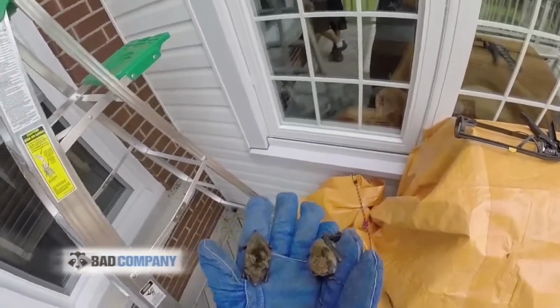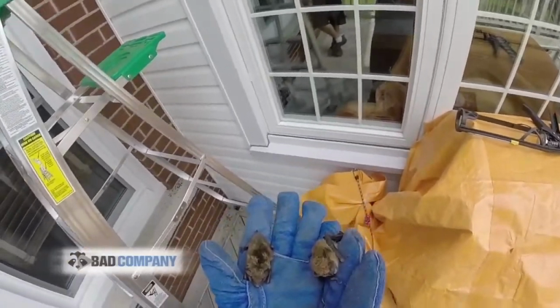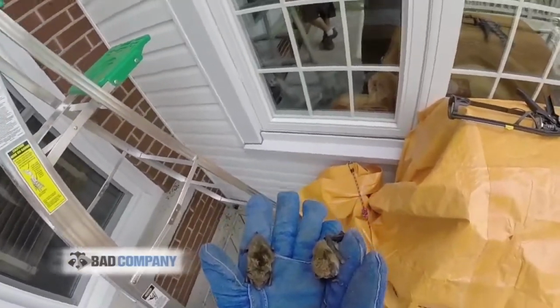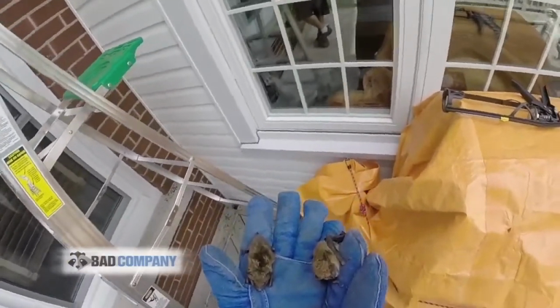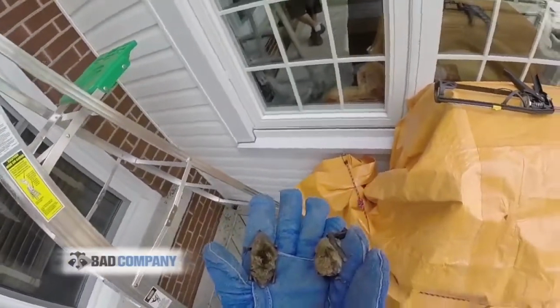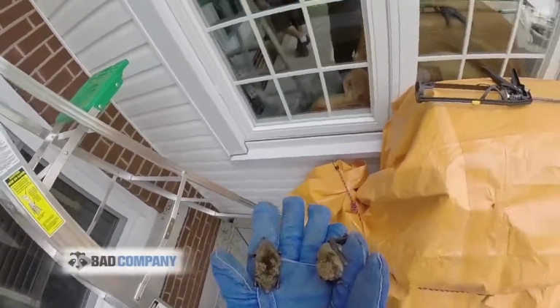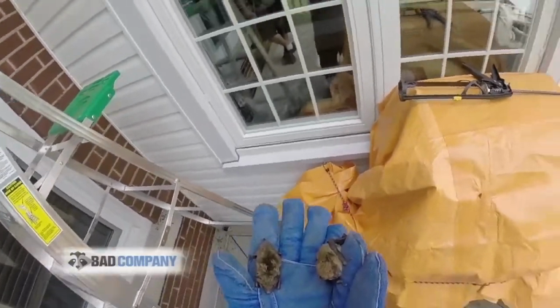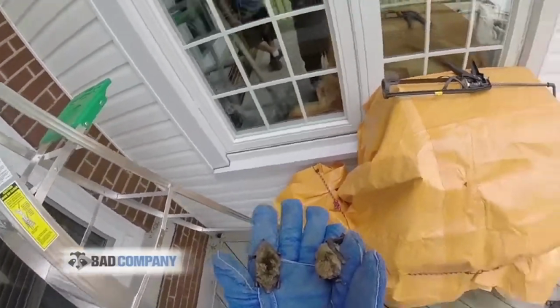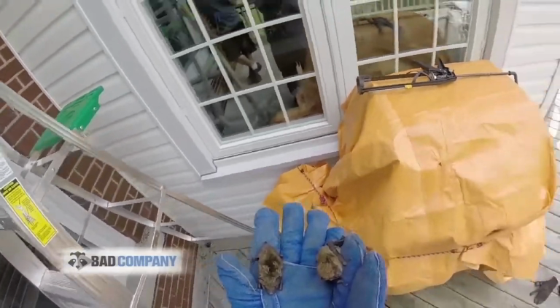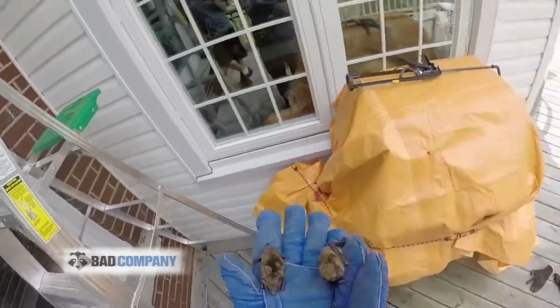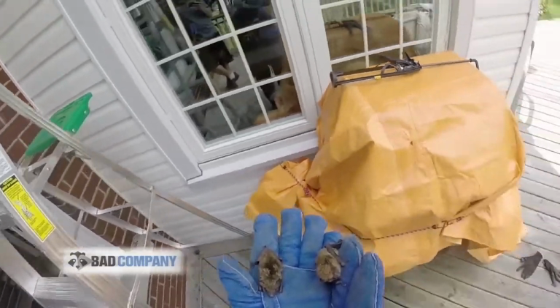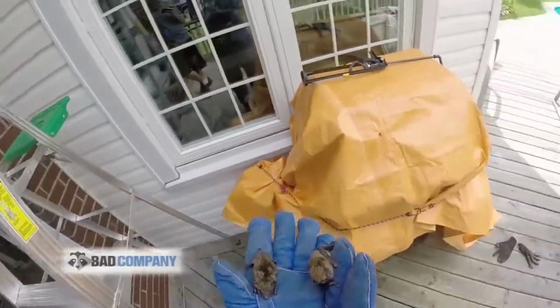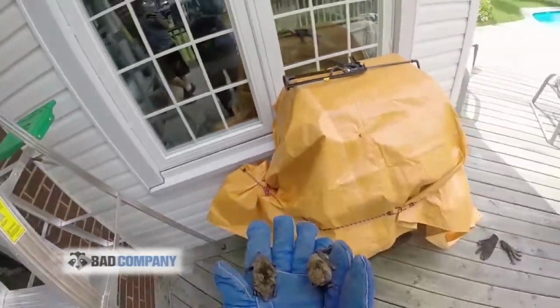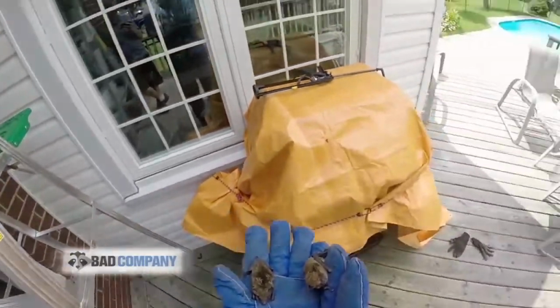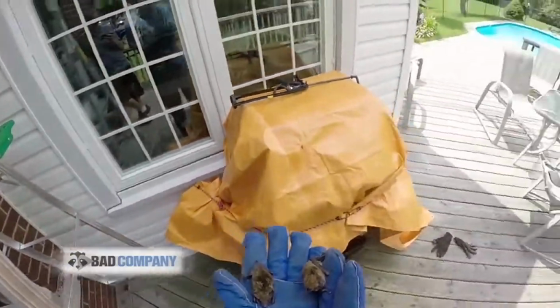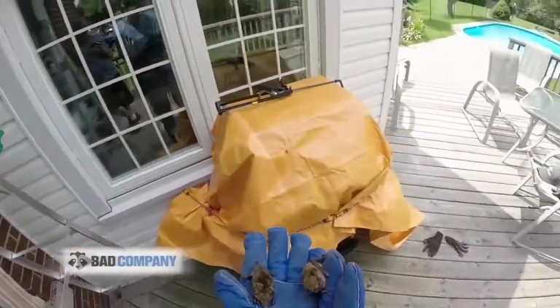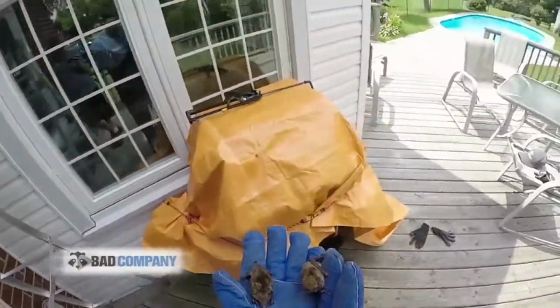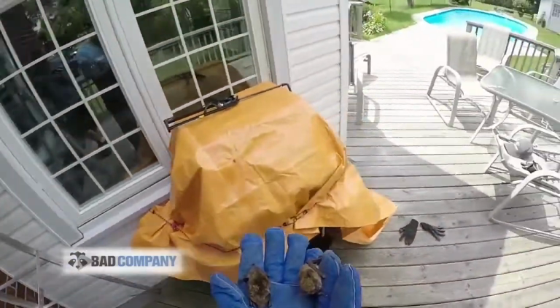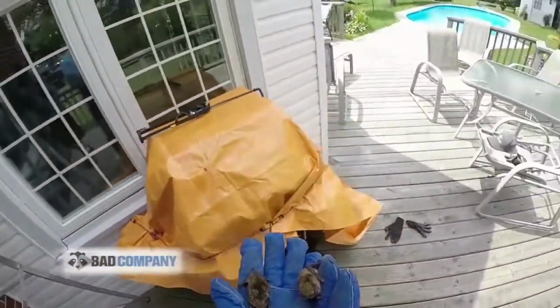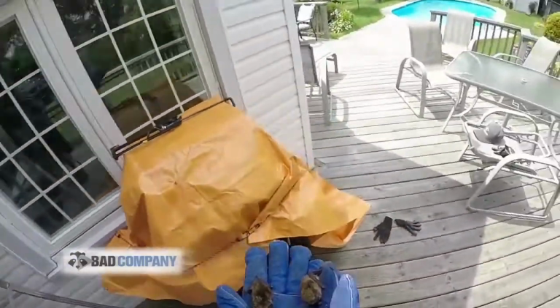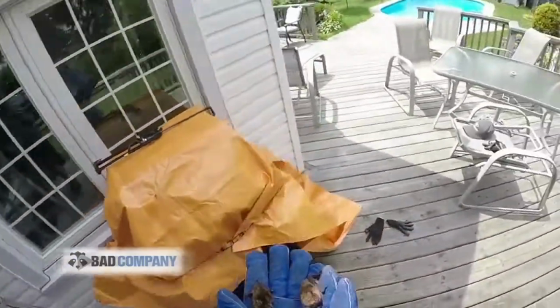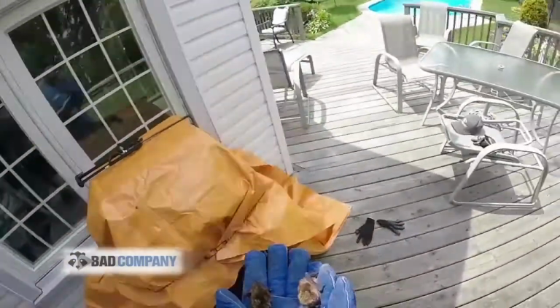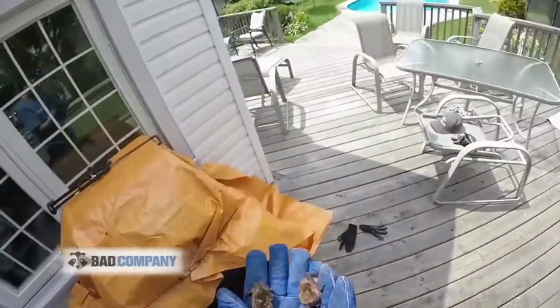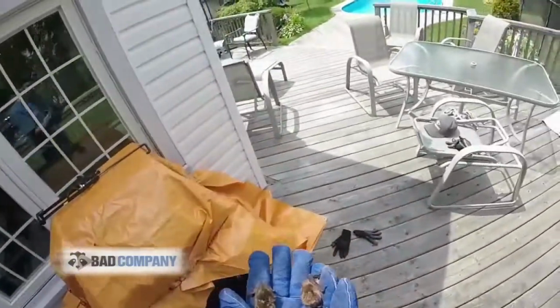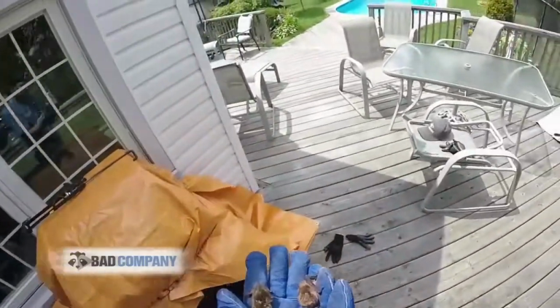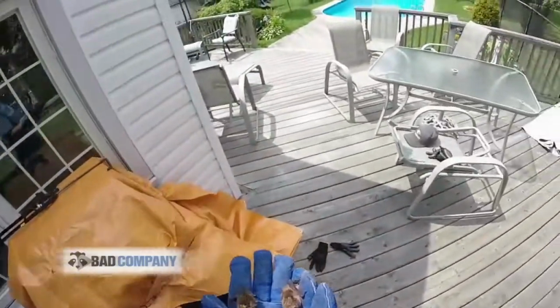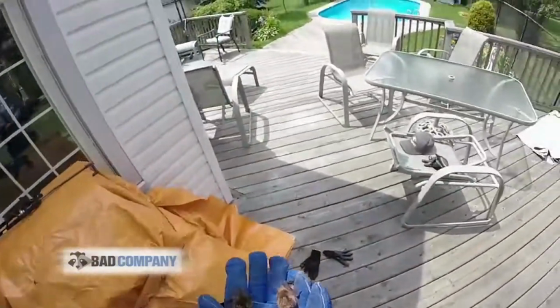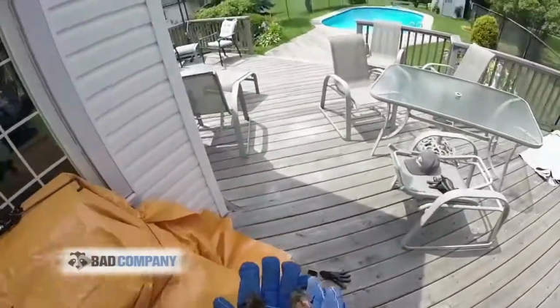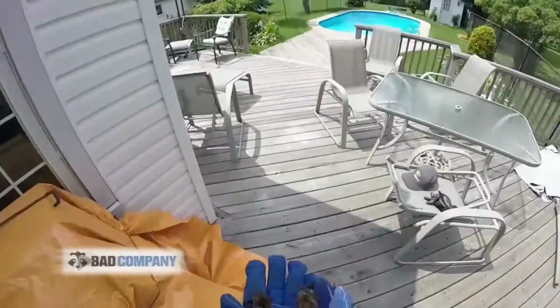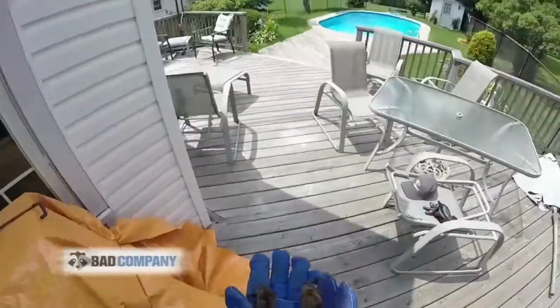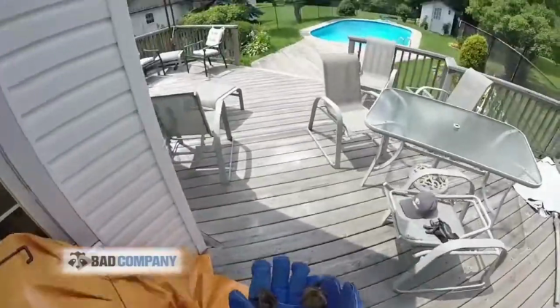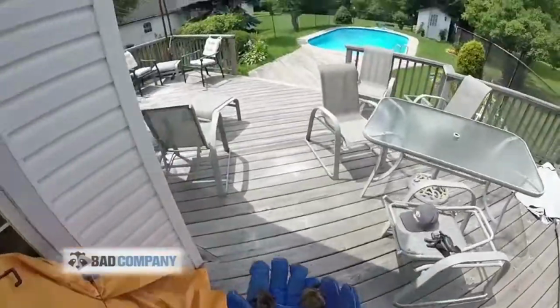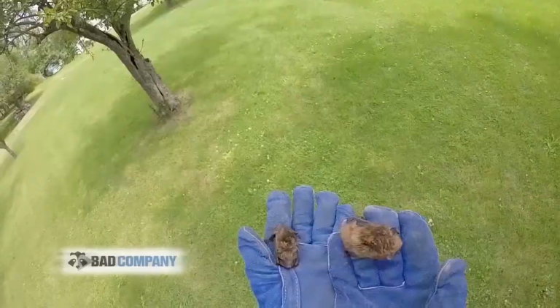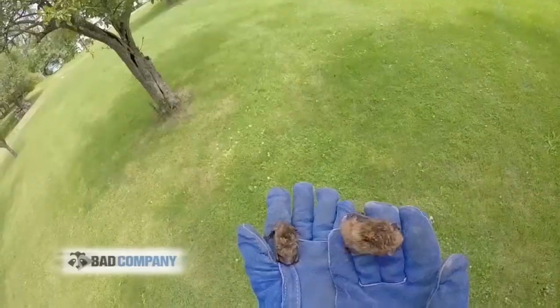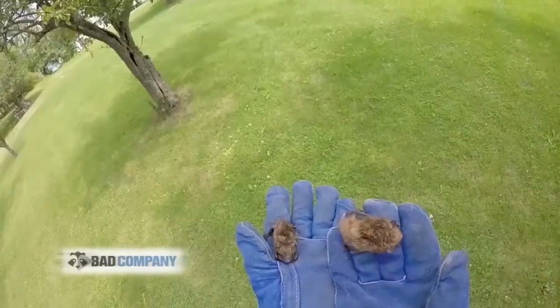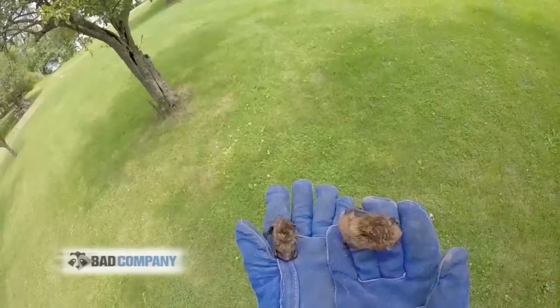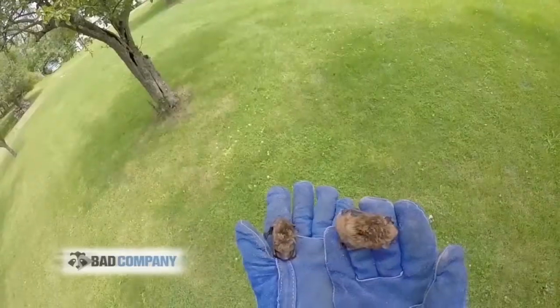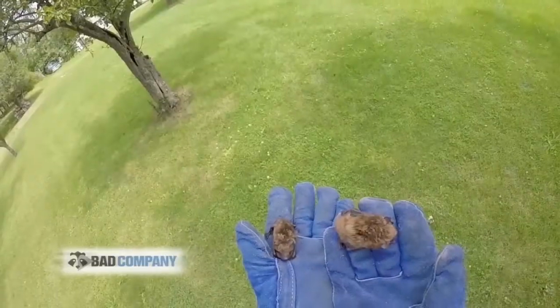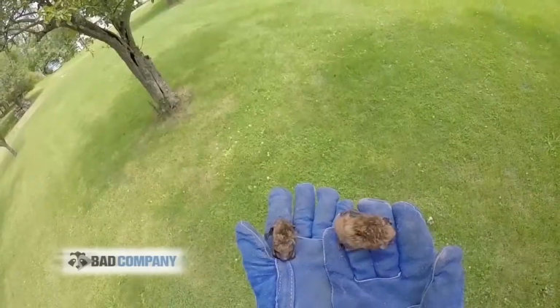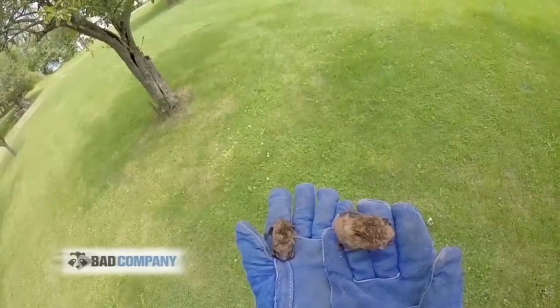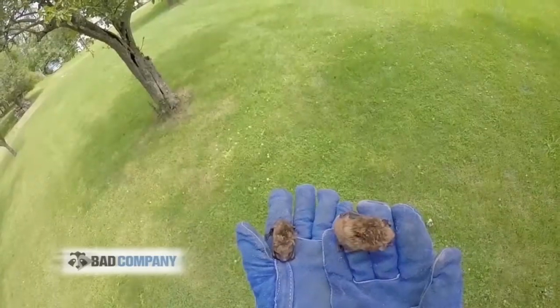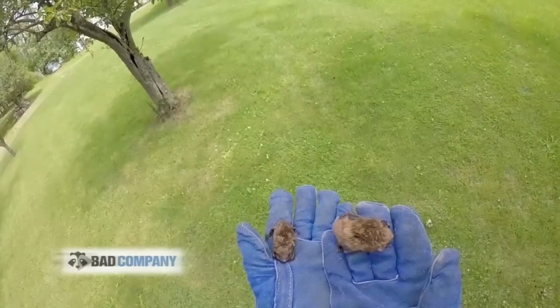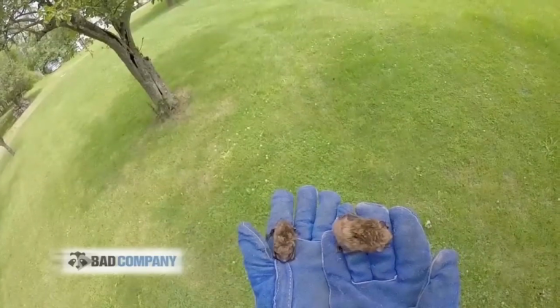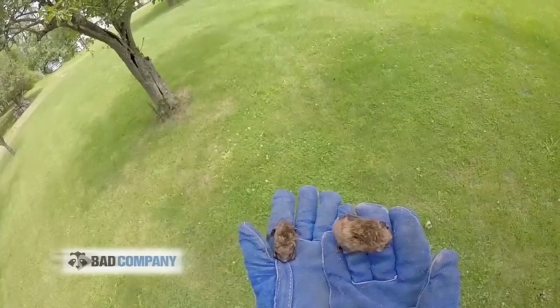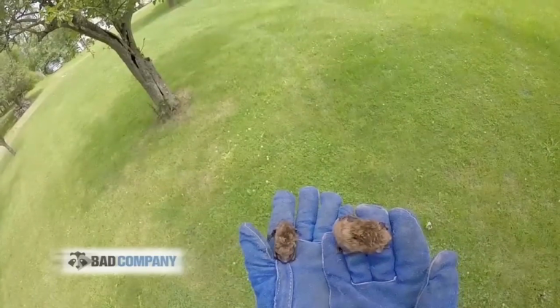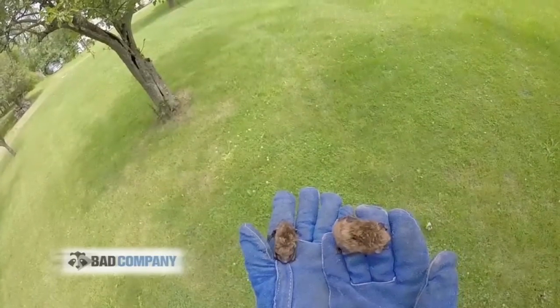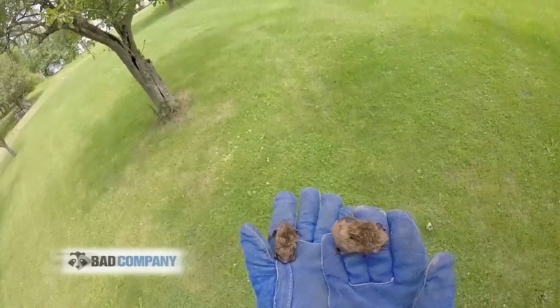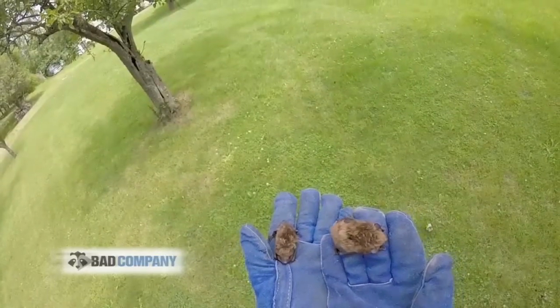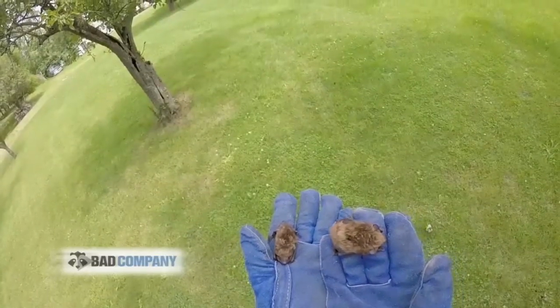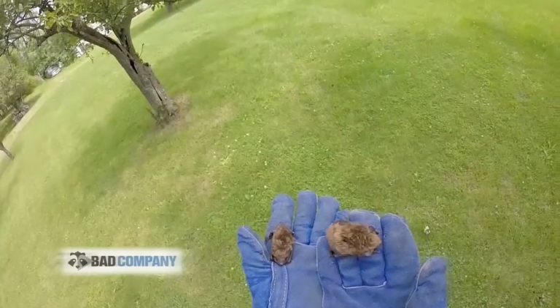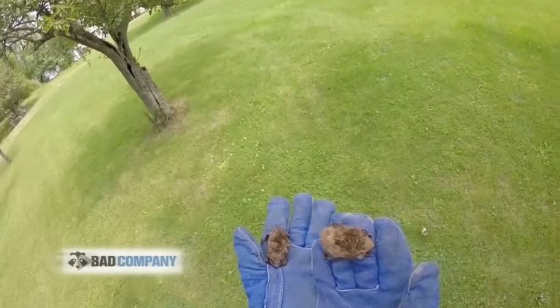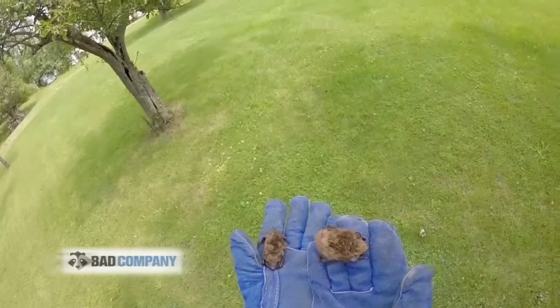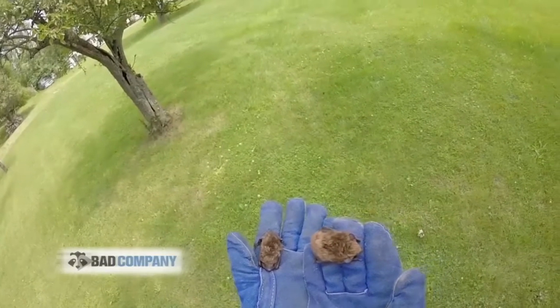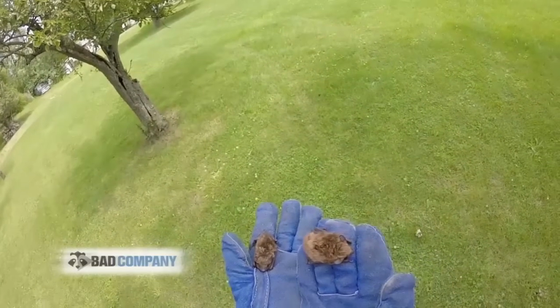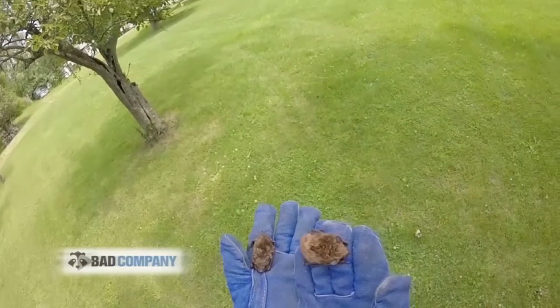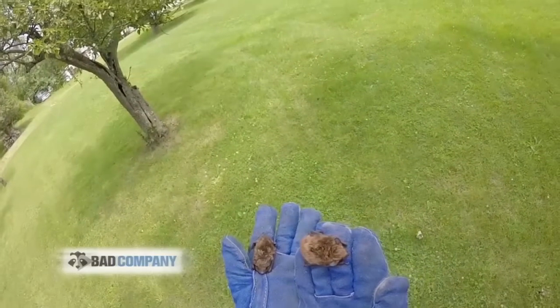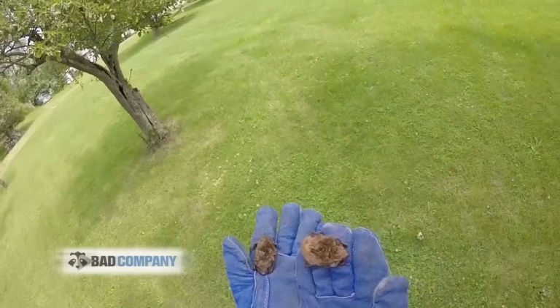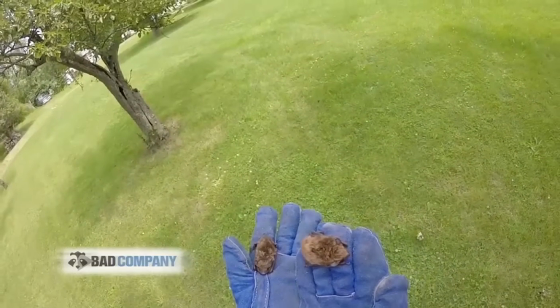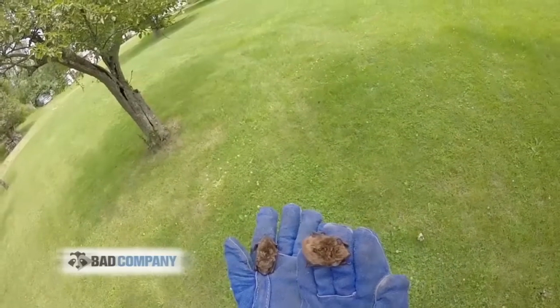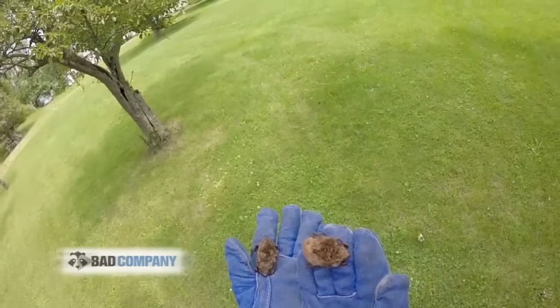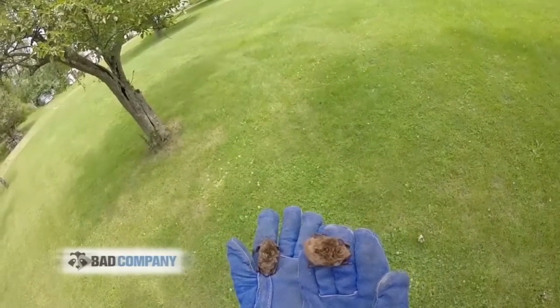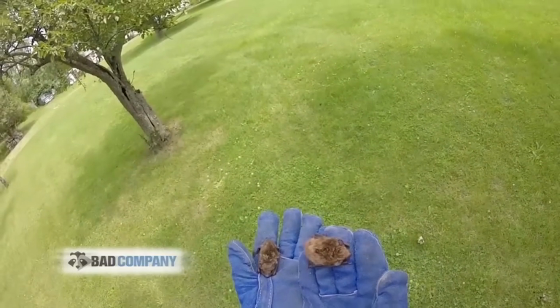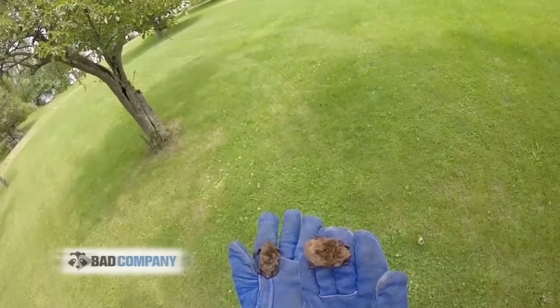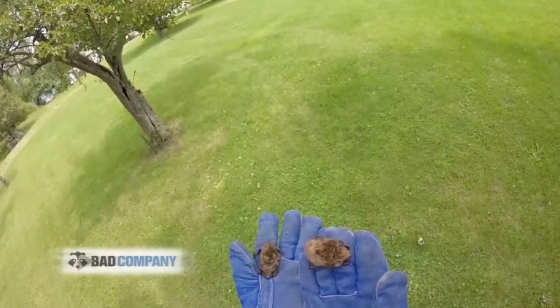I'm just going to bring these two and set them in a tree. You can see they're not flying away — they're actually quite calm.